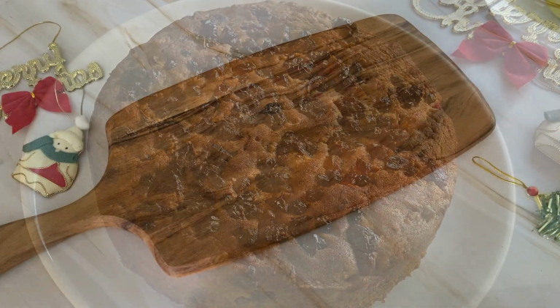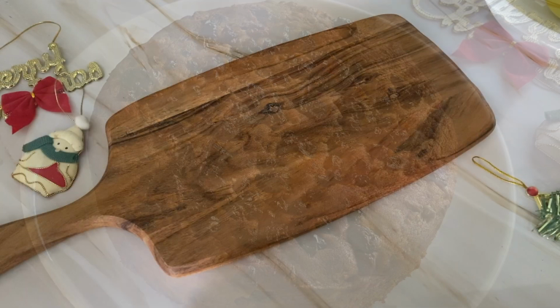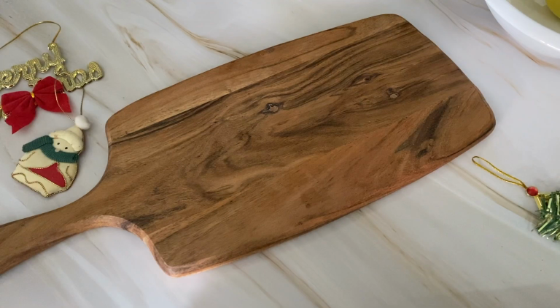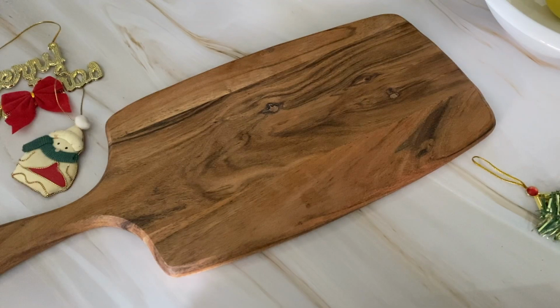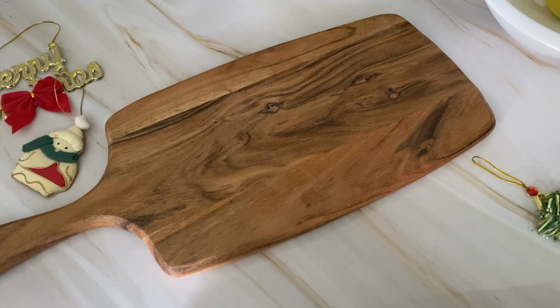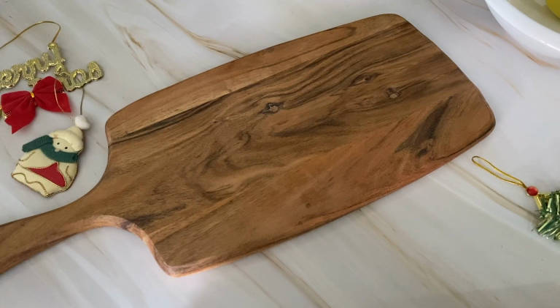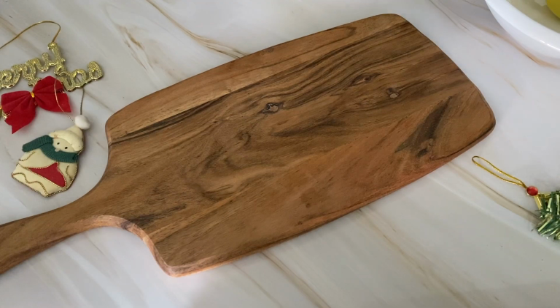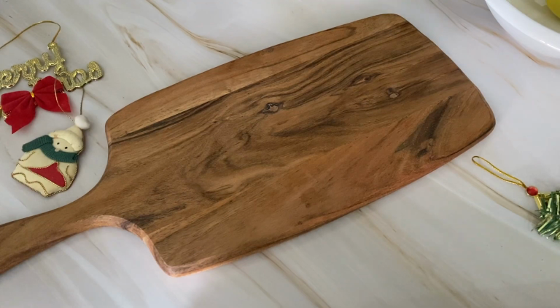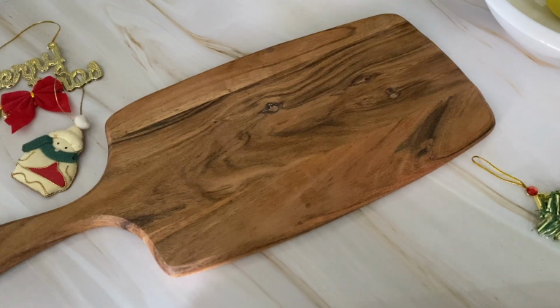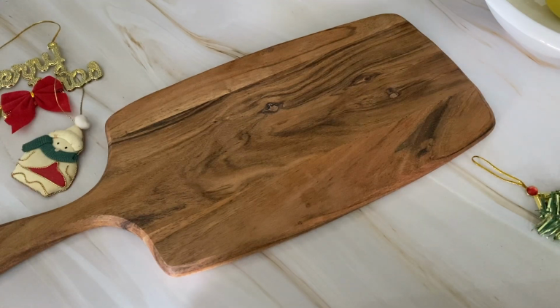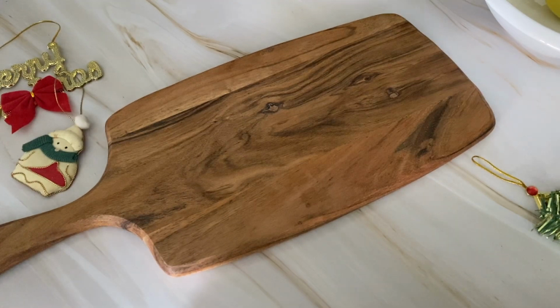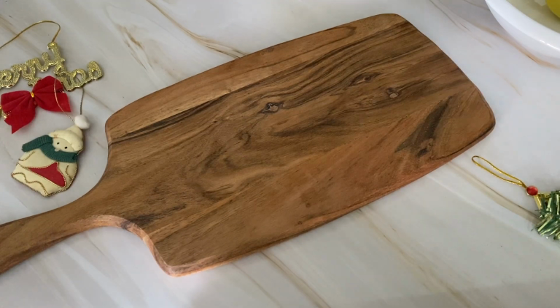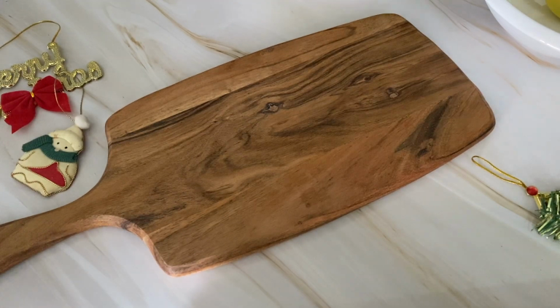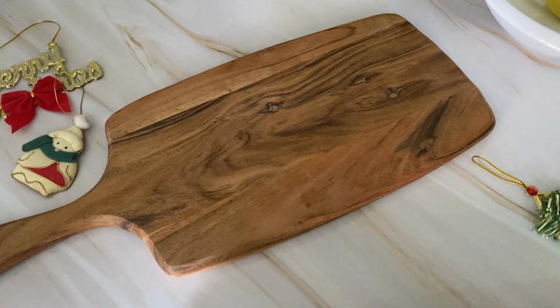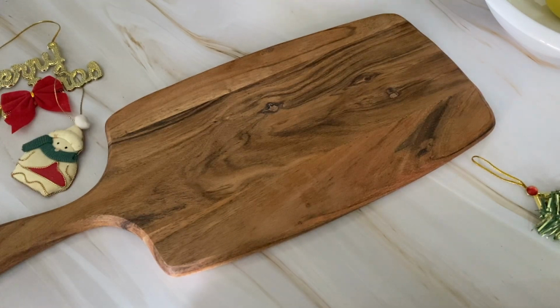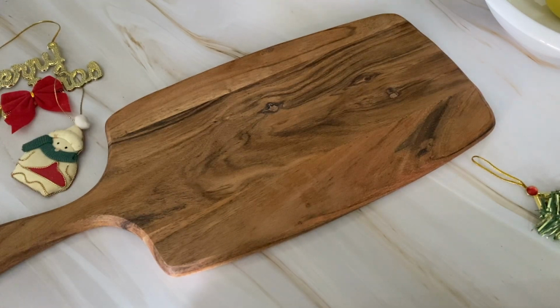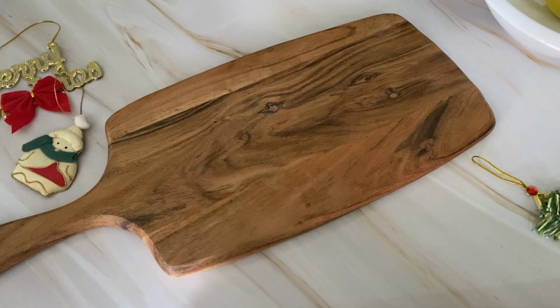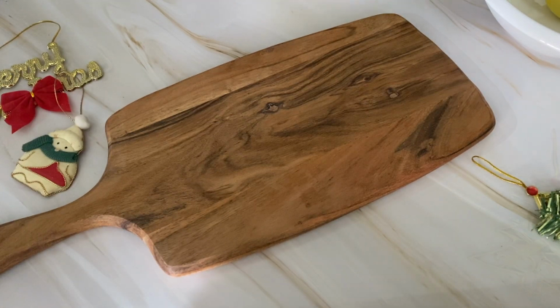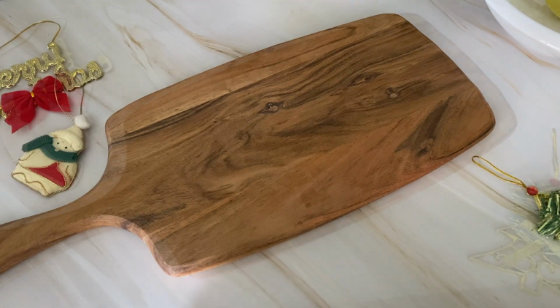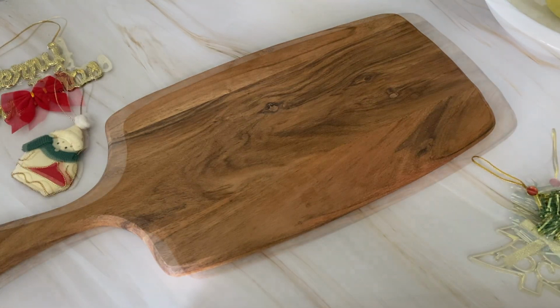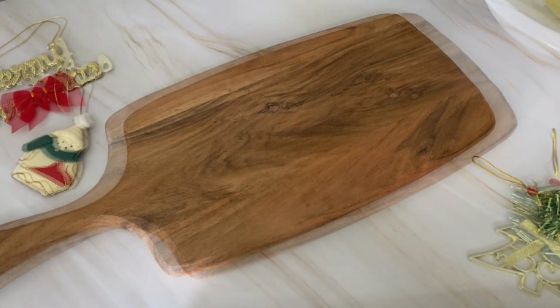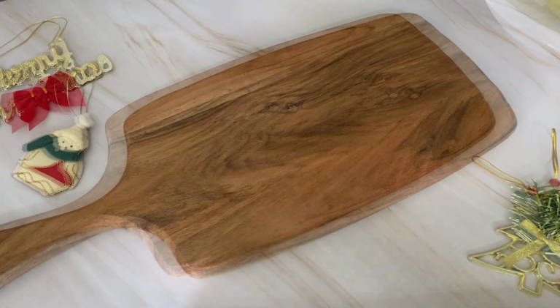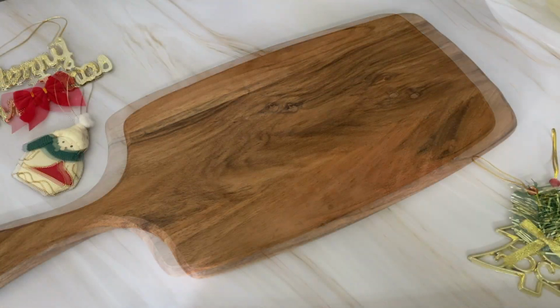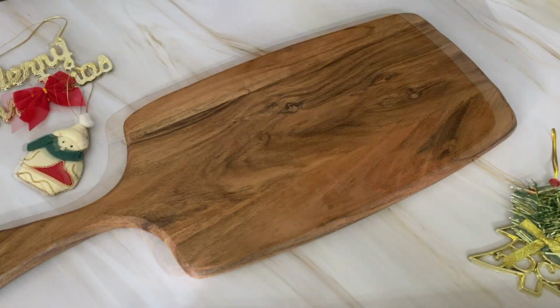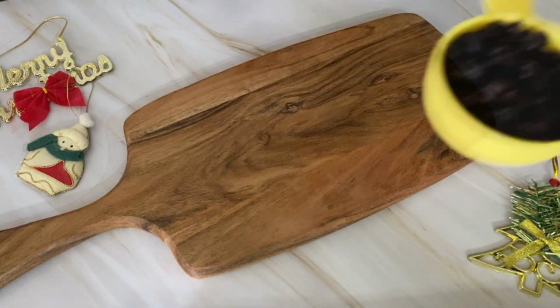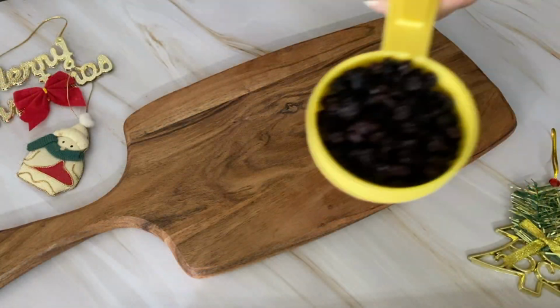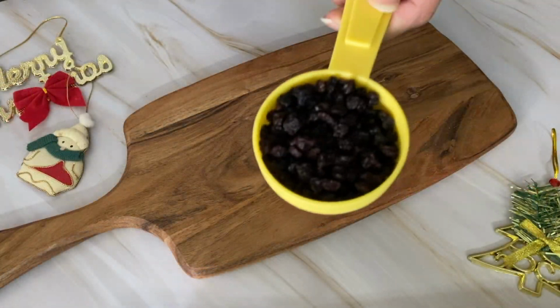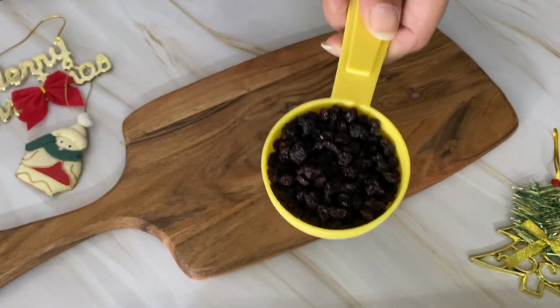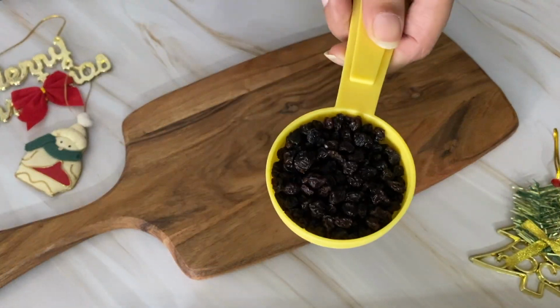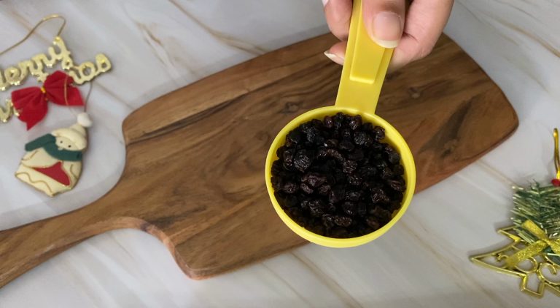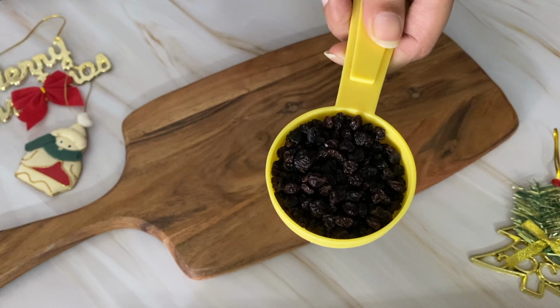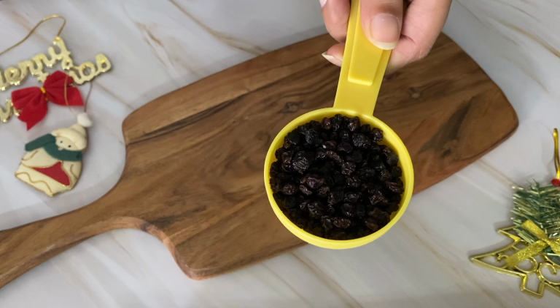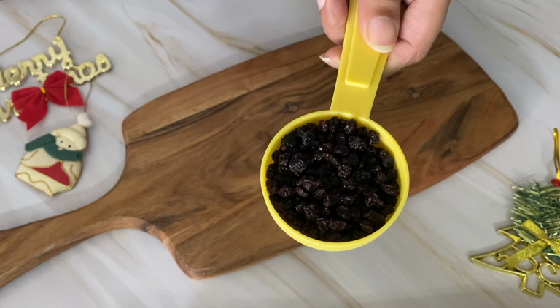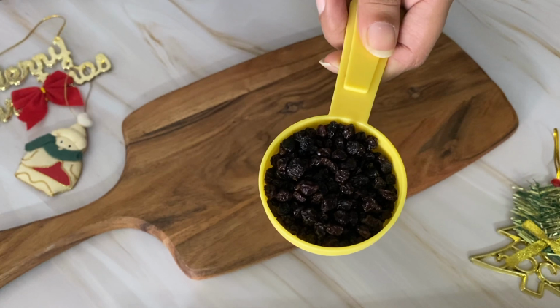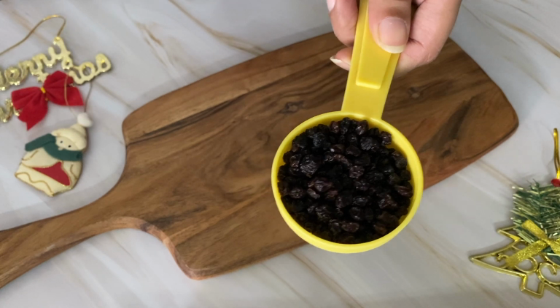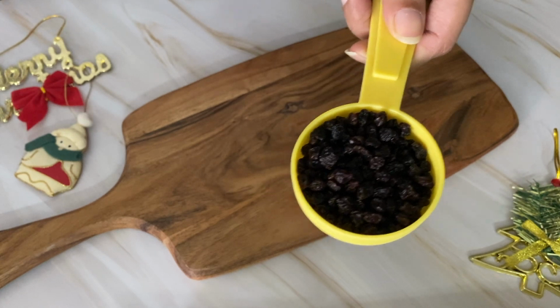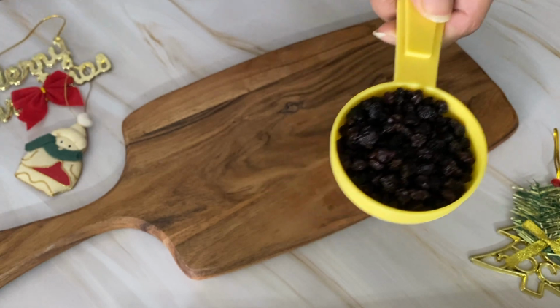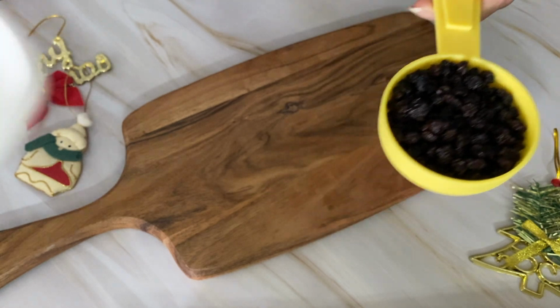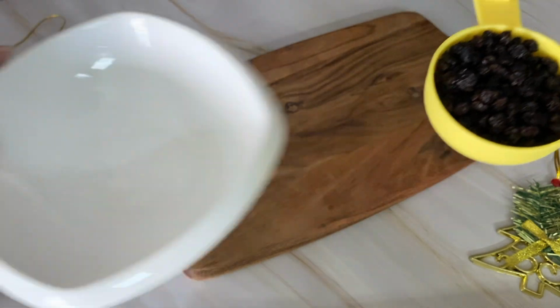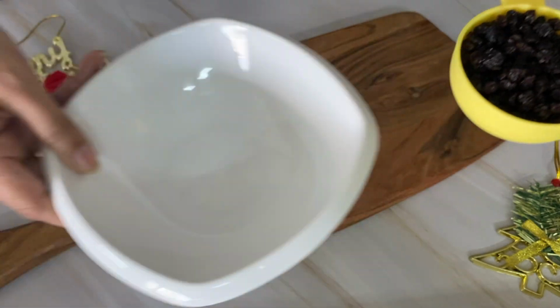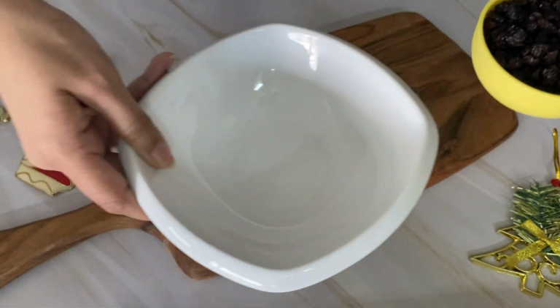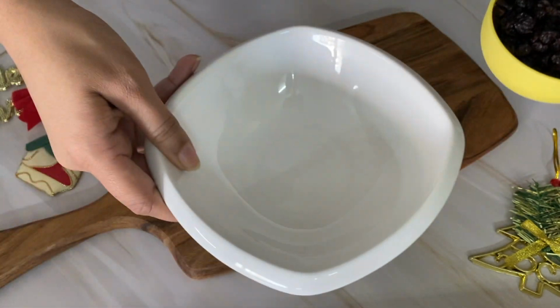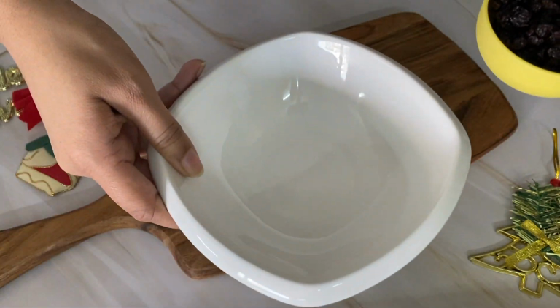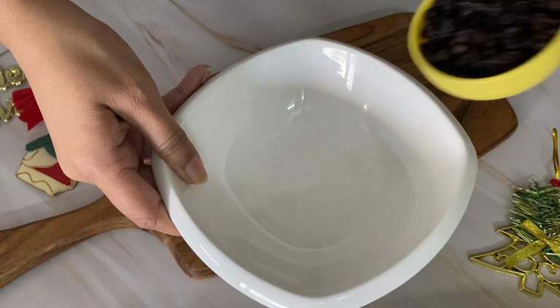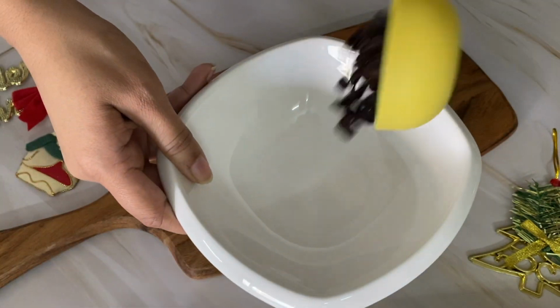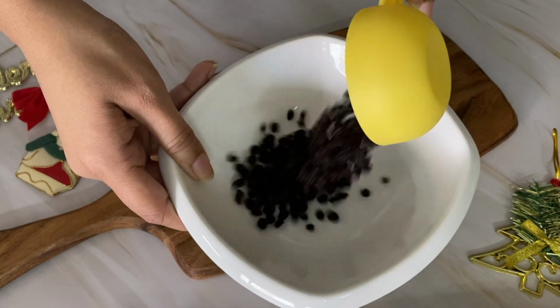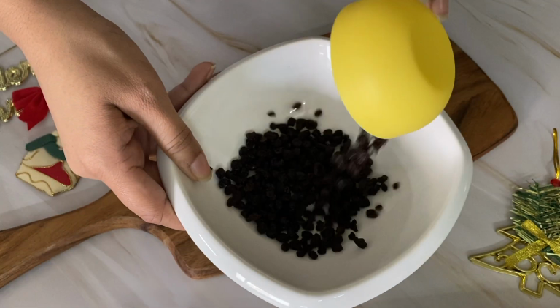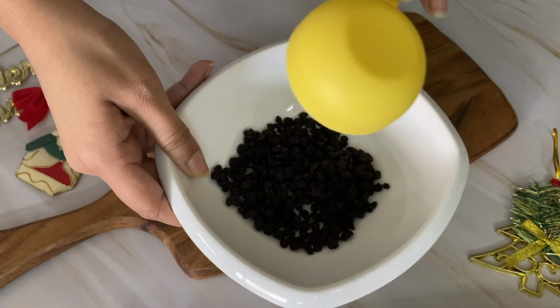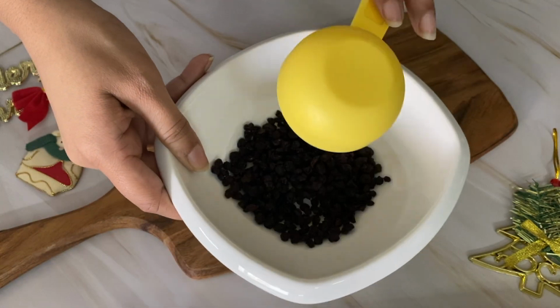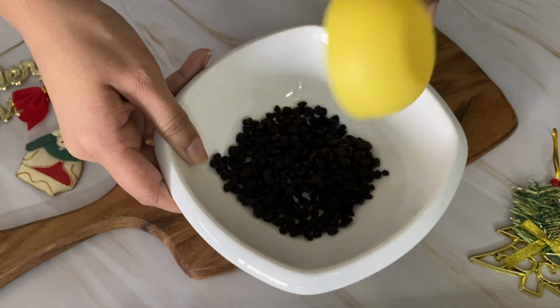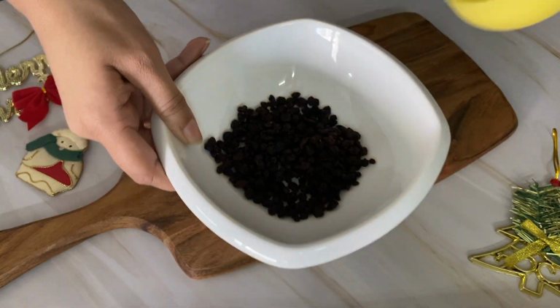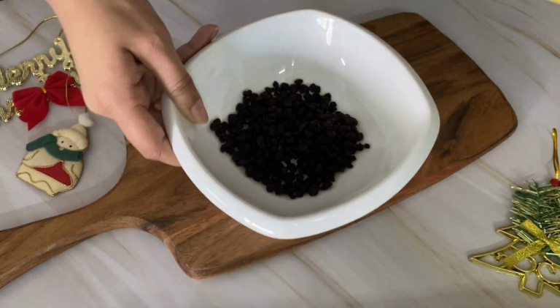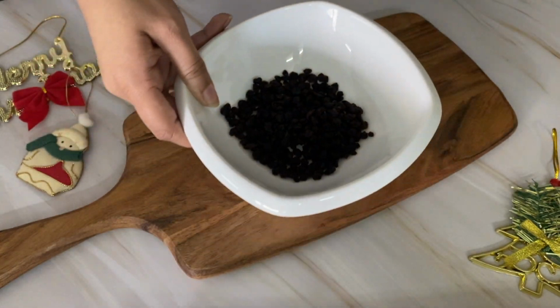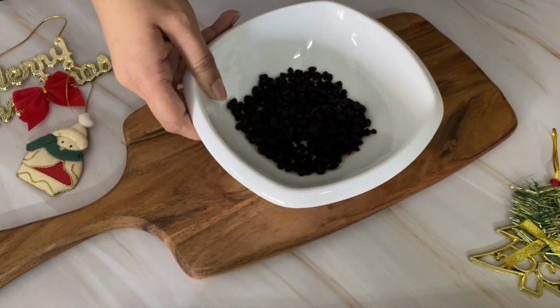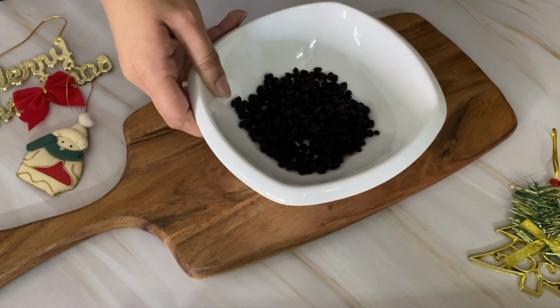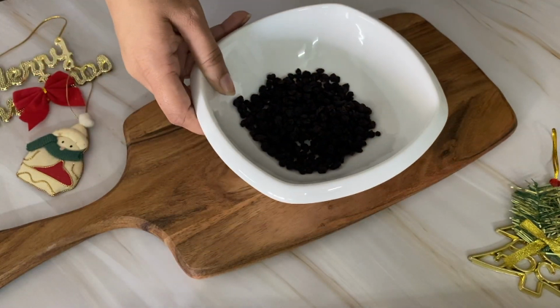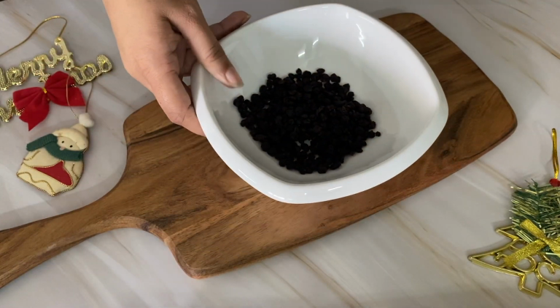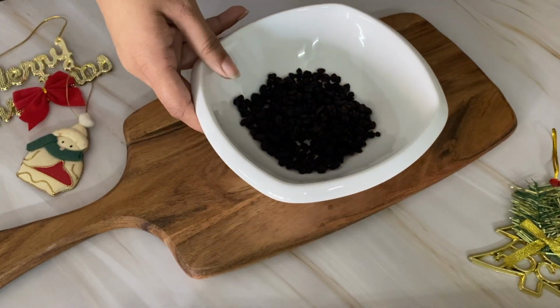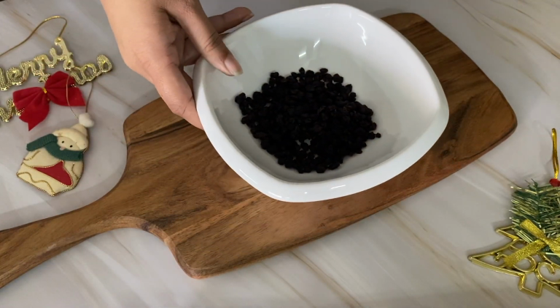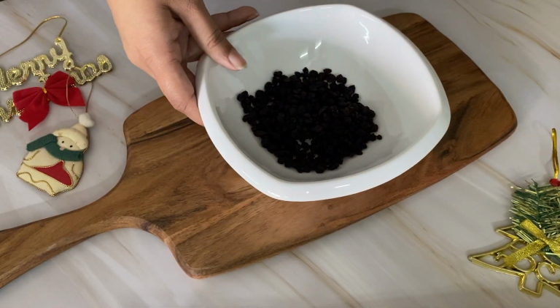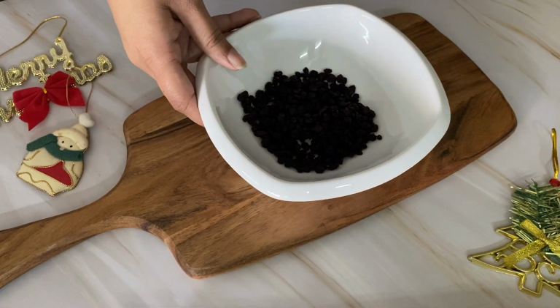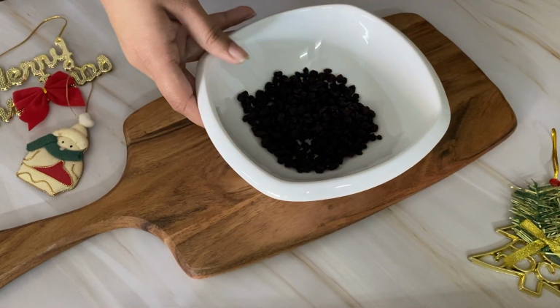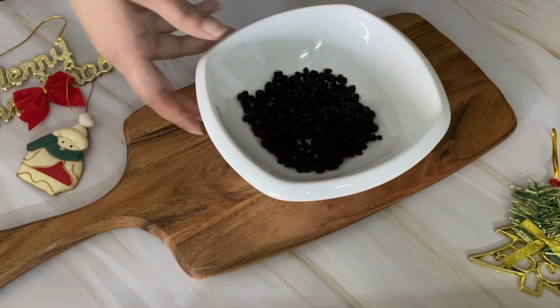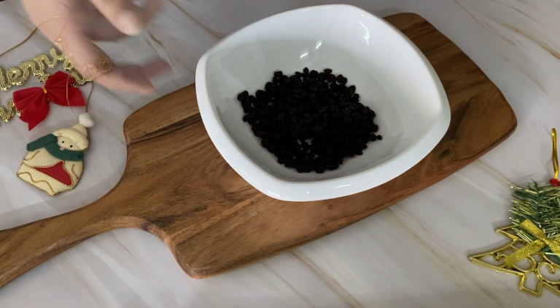First of all, we have dried berries and nuts. I will add cranberries in a bowl.